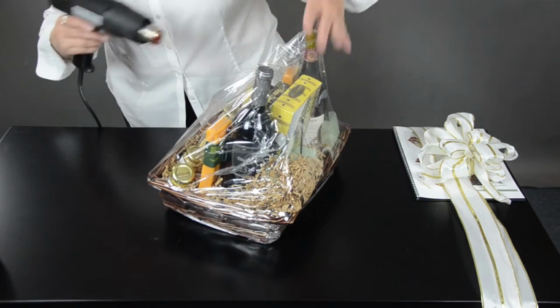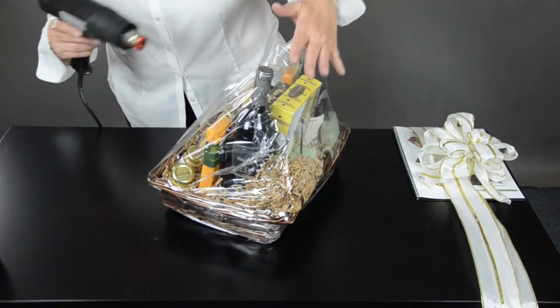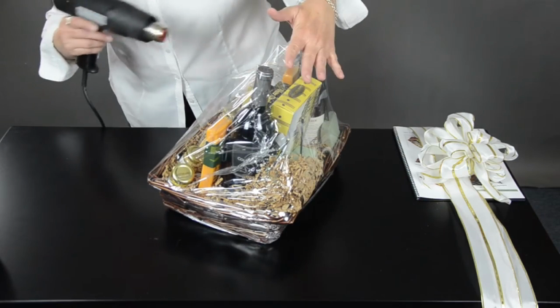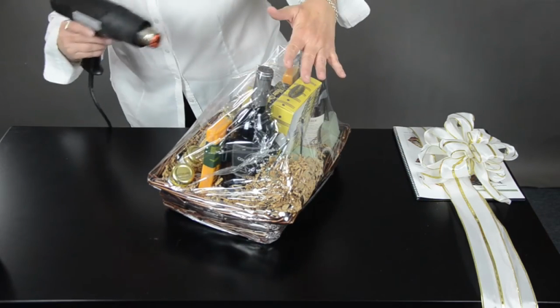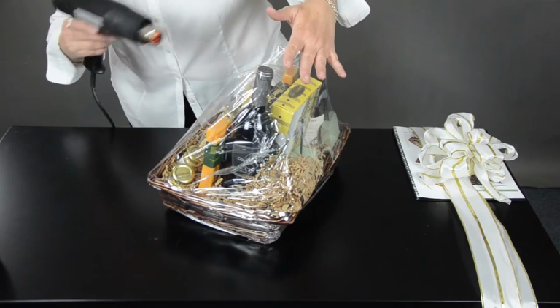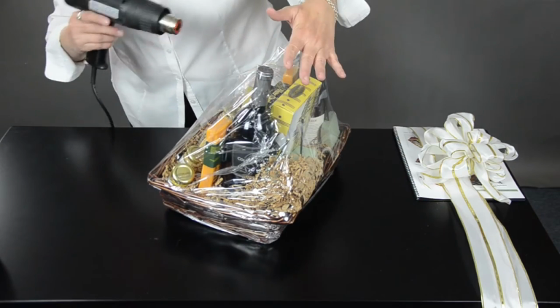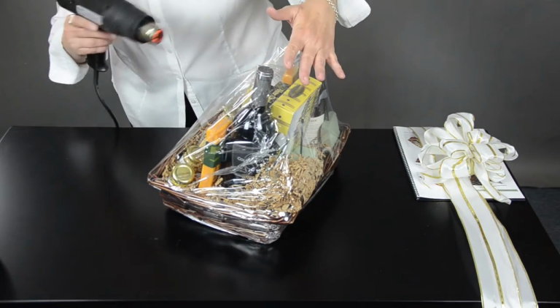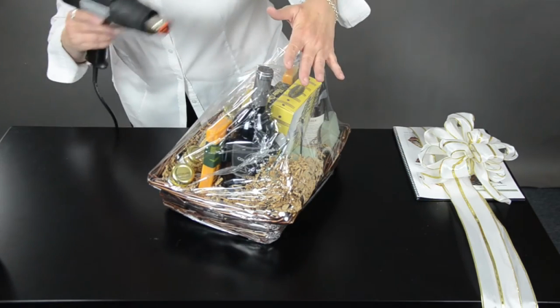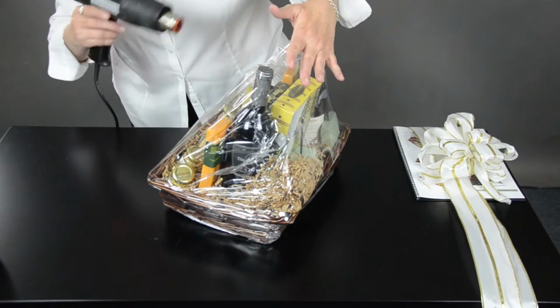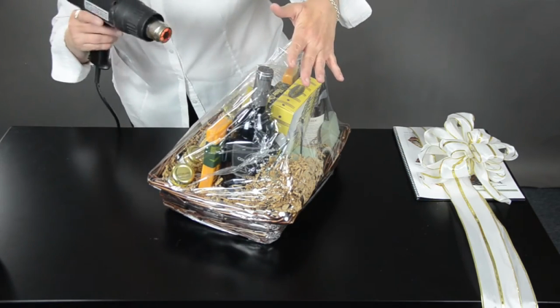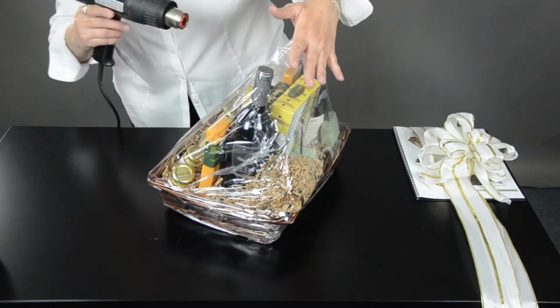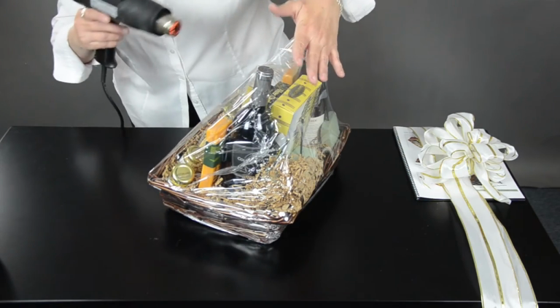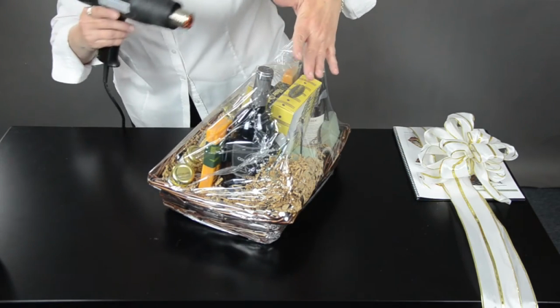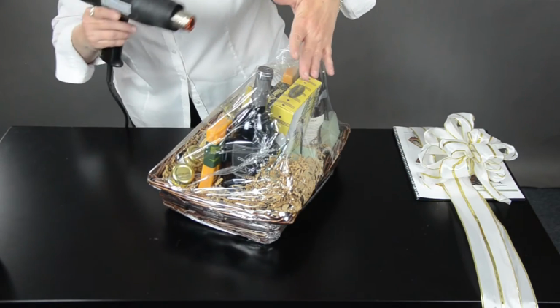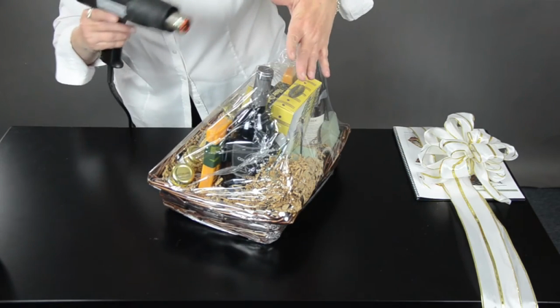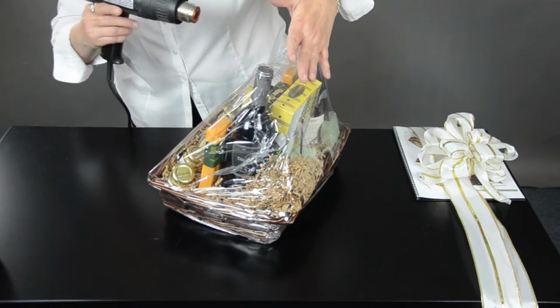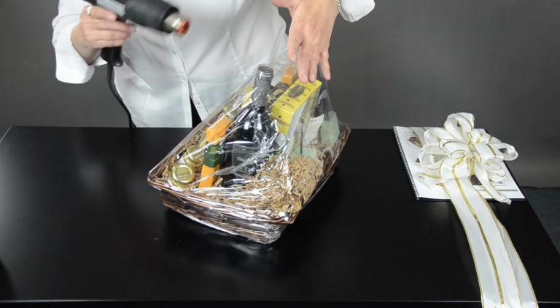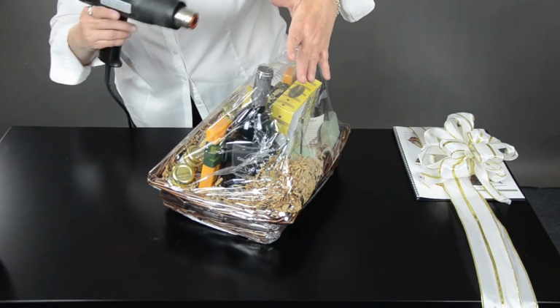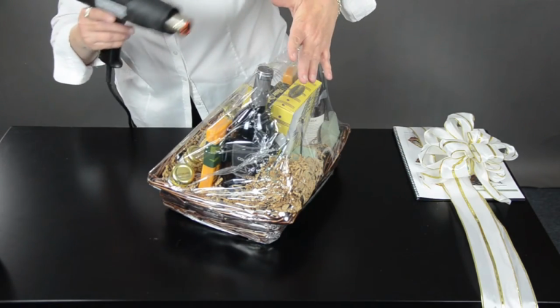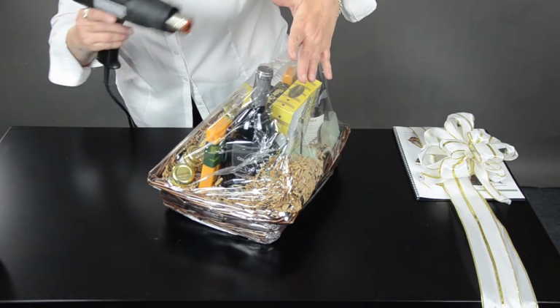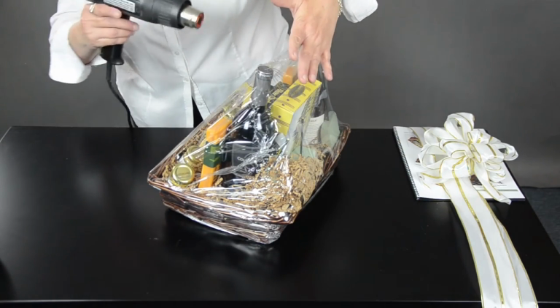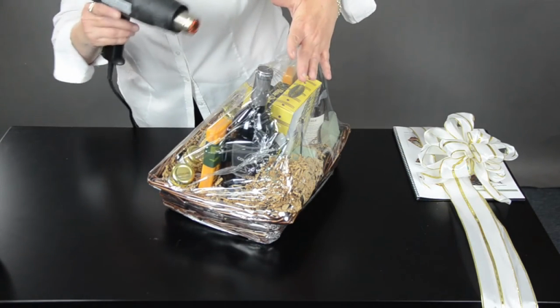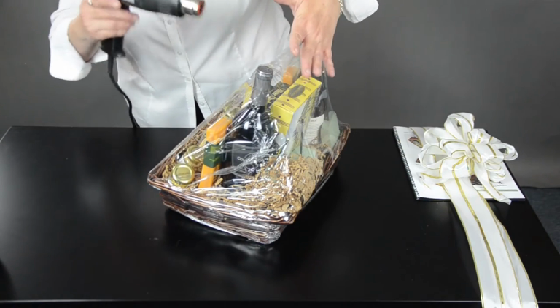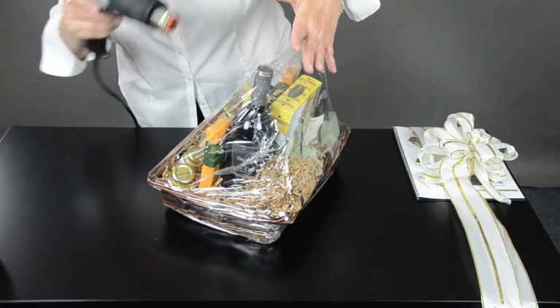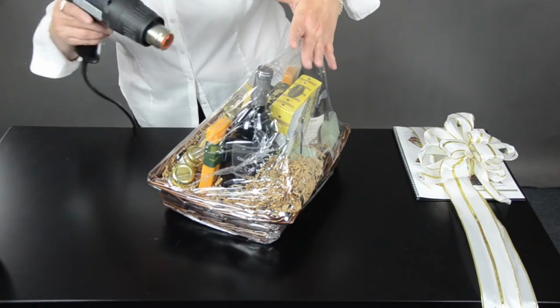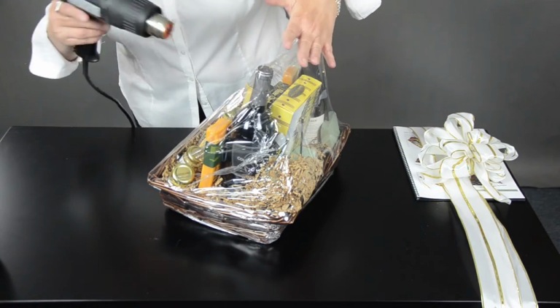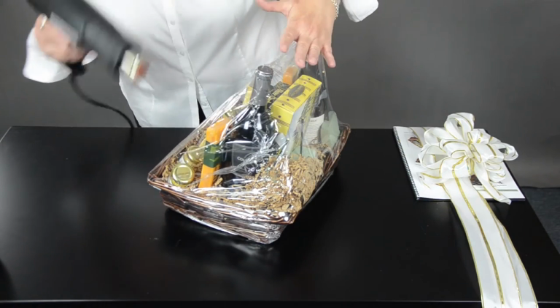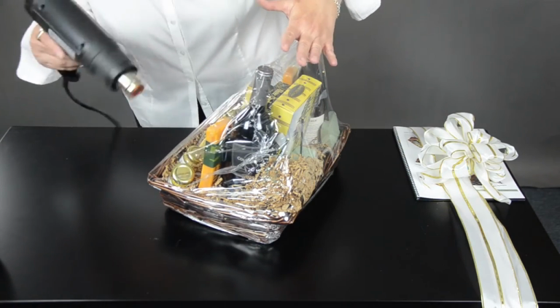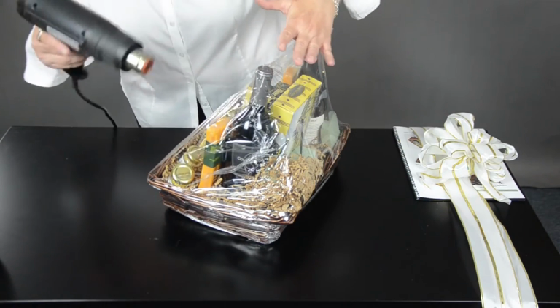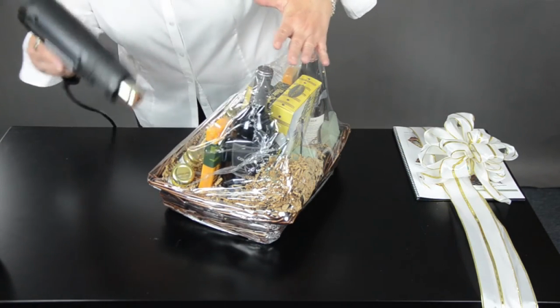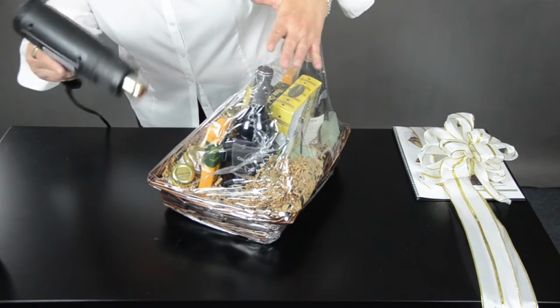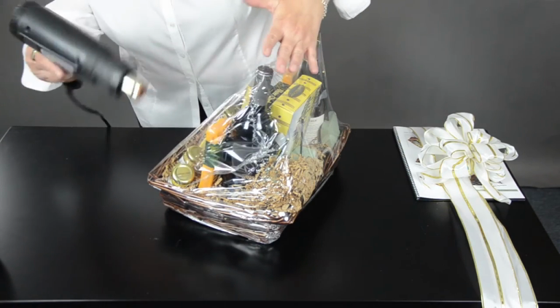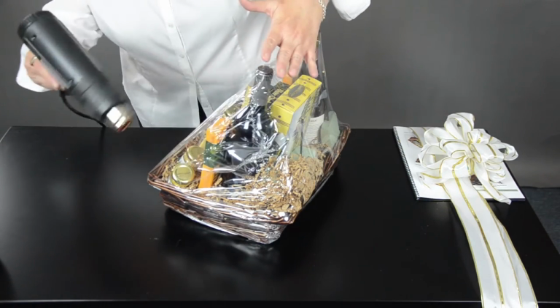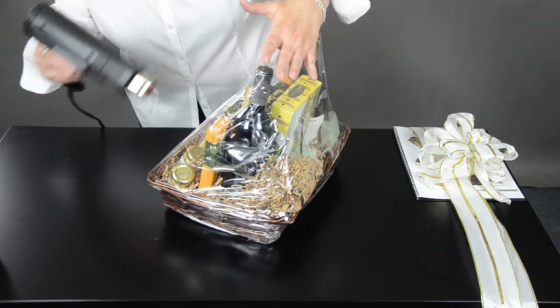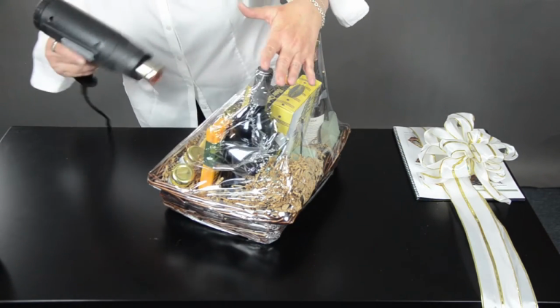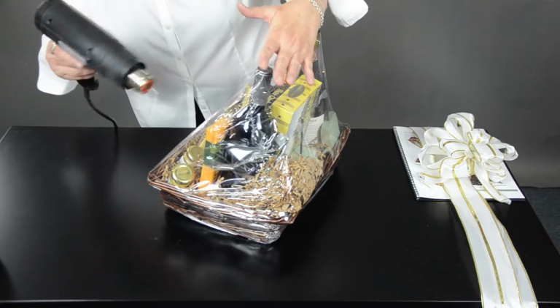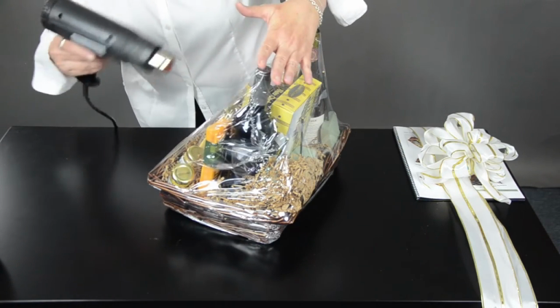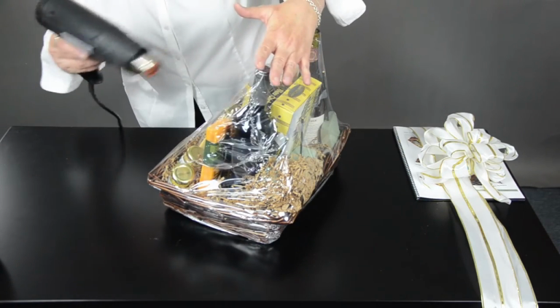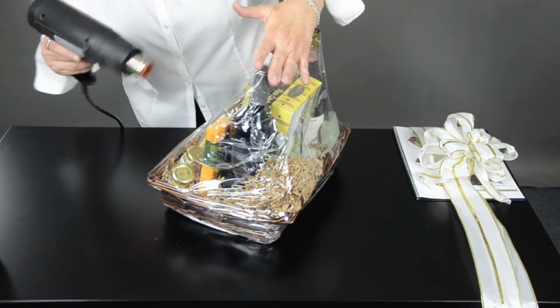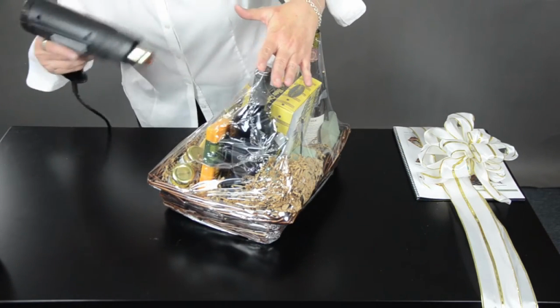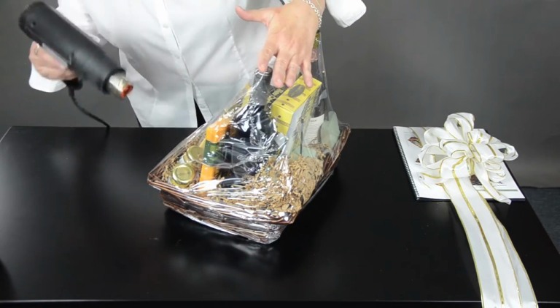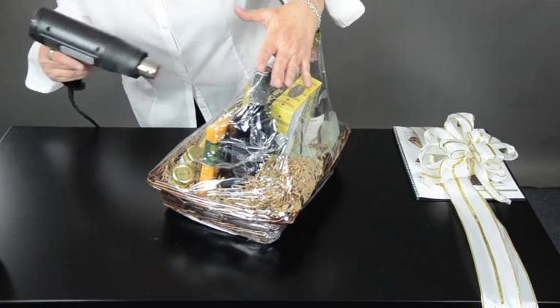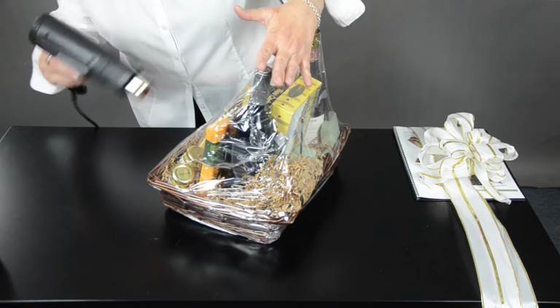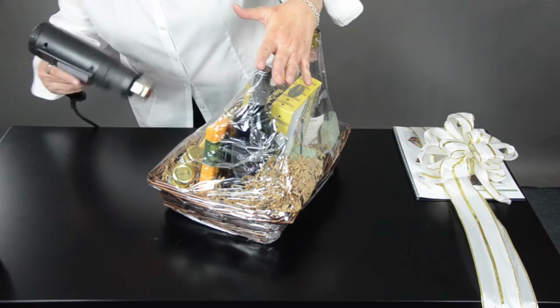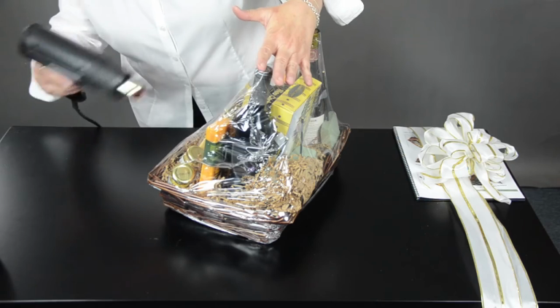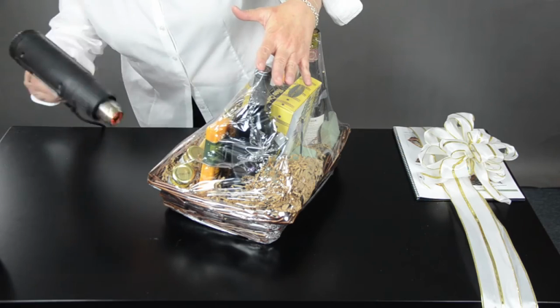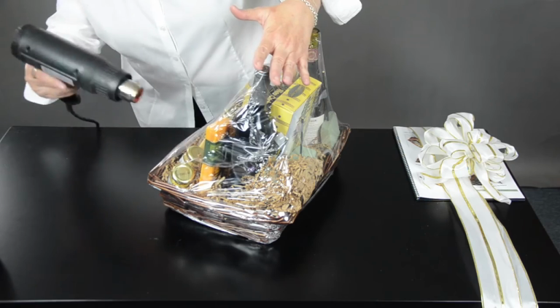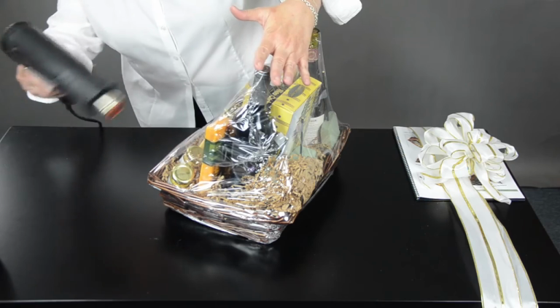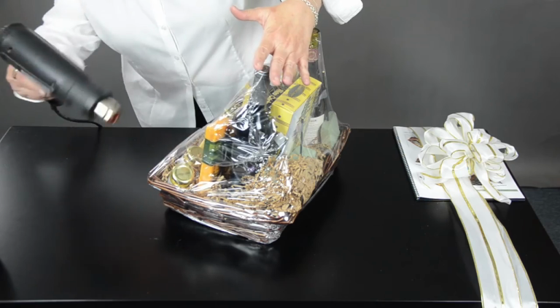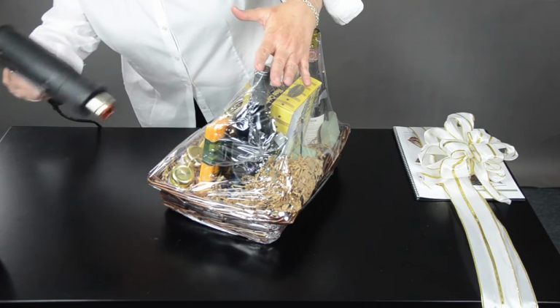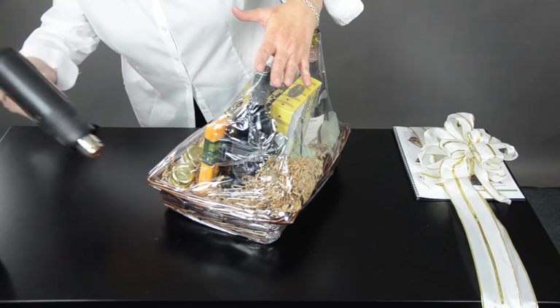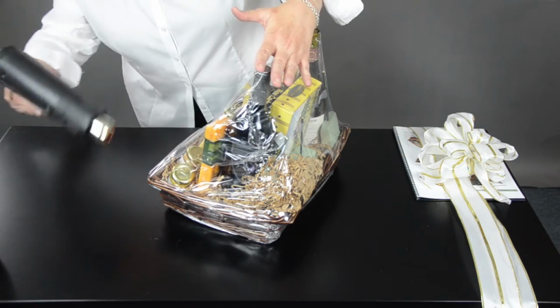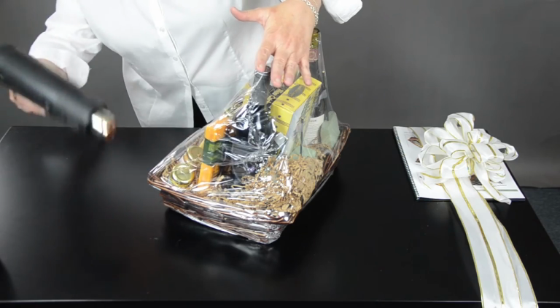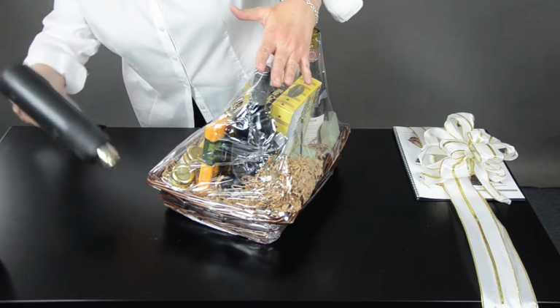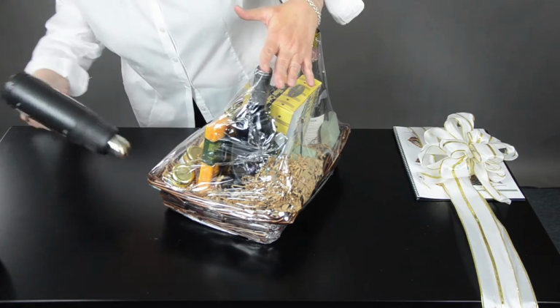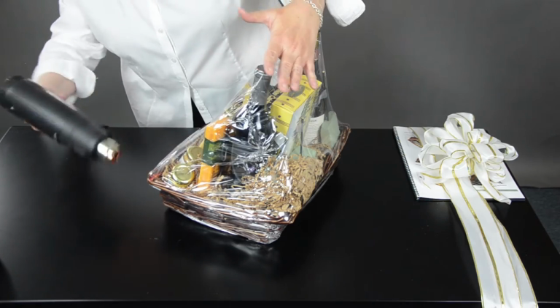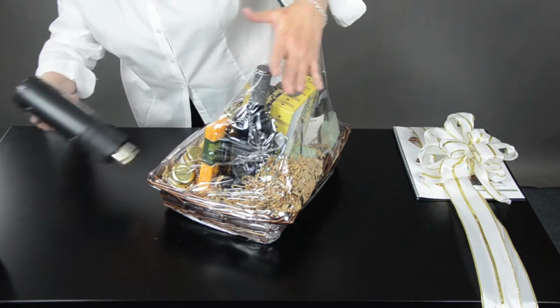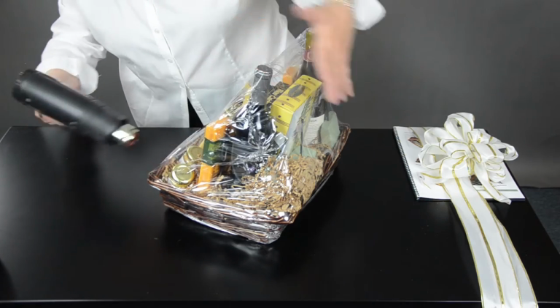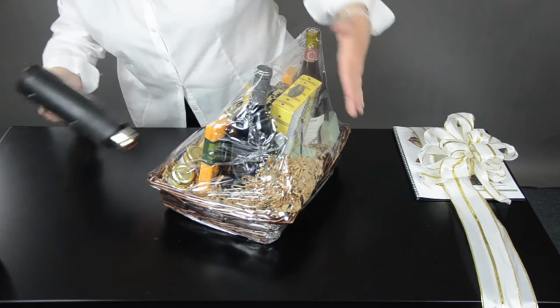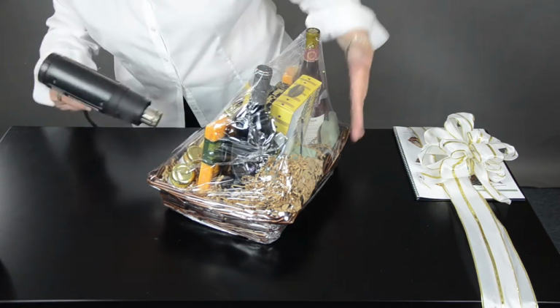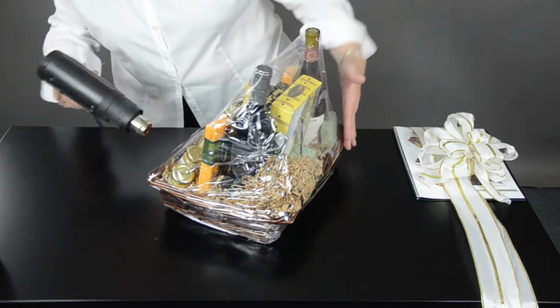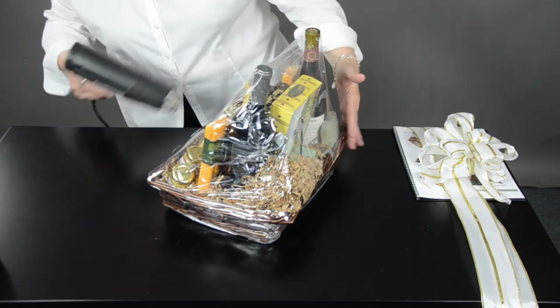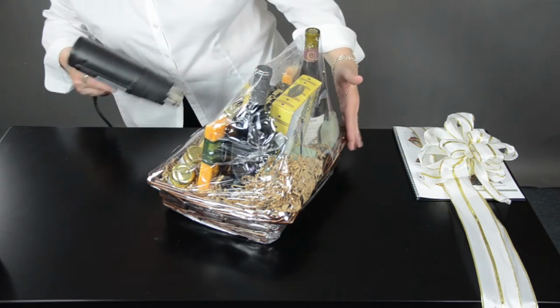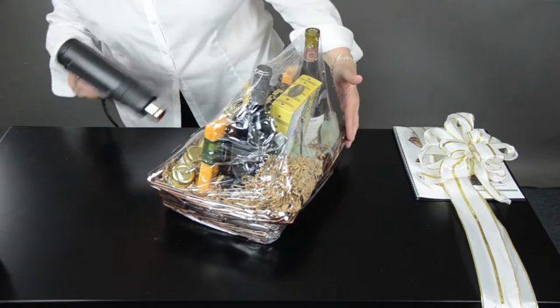Remember, any of the perishable items in the basket, try not to keep the heat on it too long.